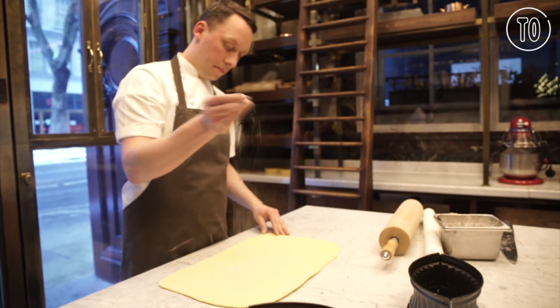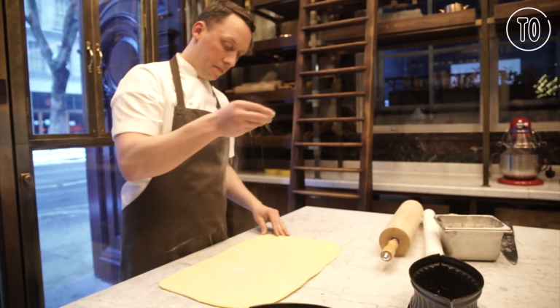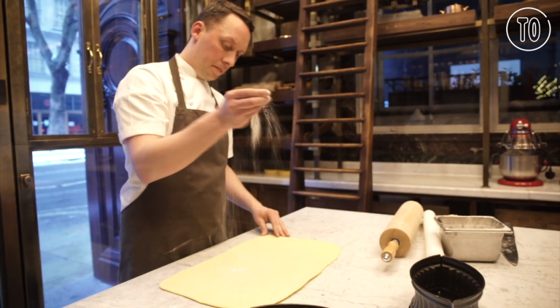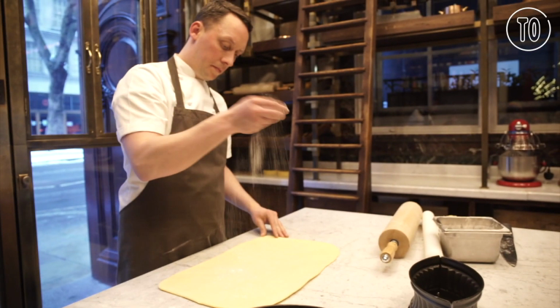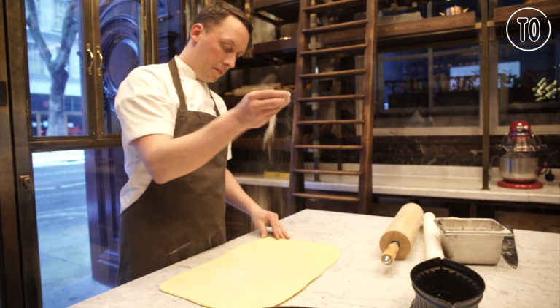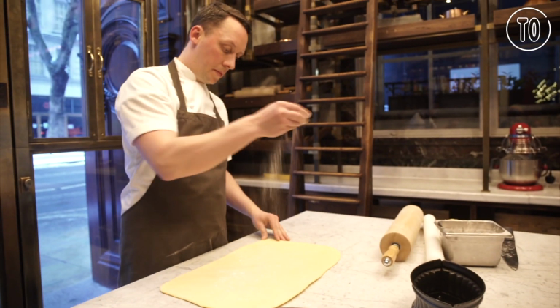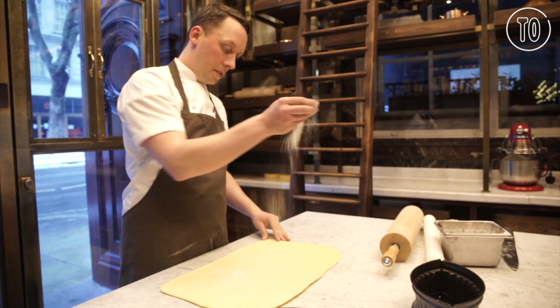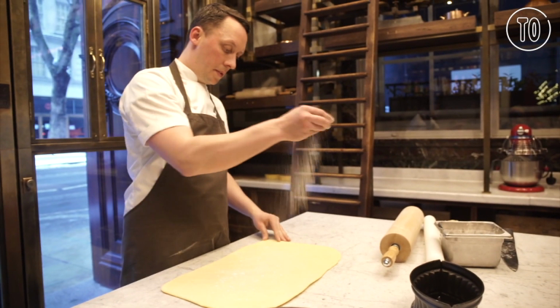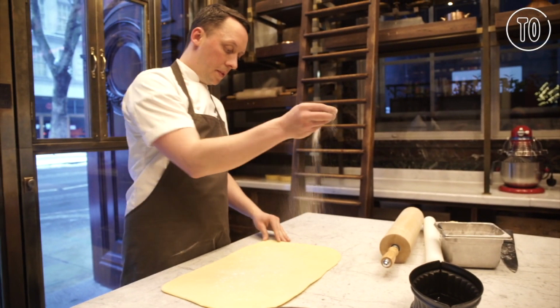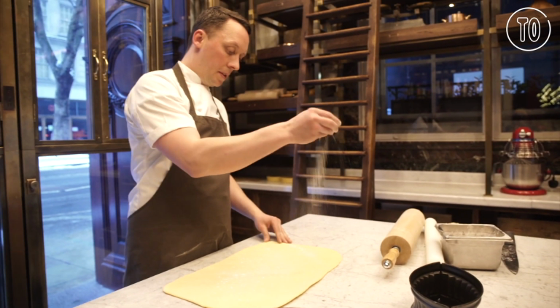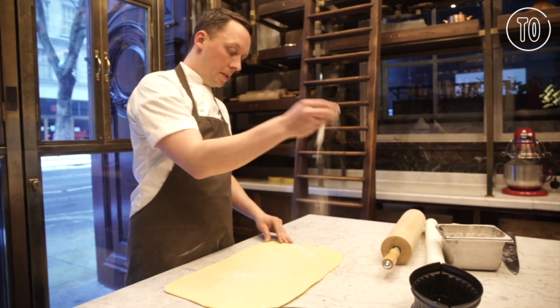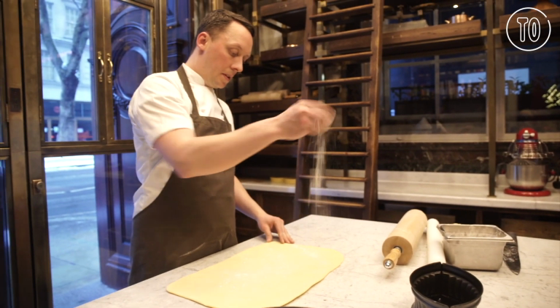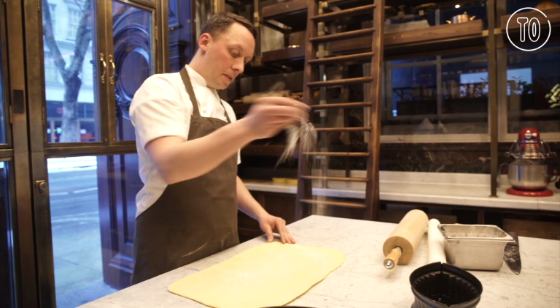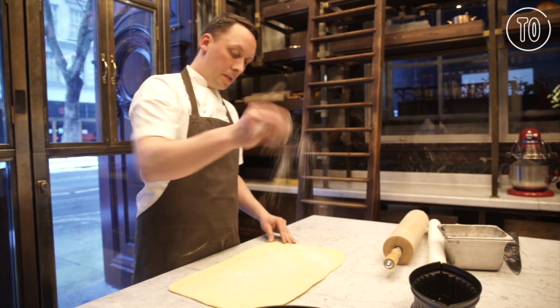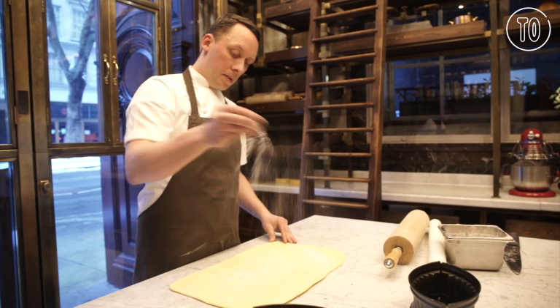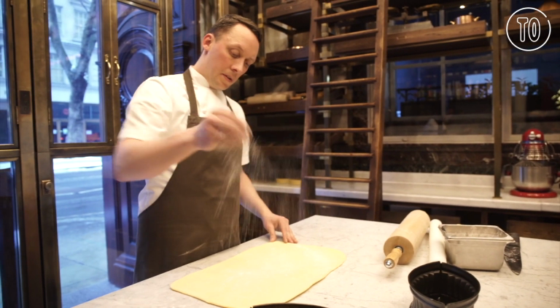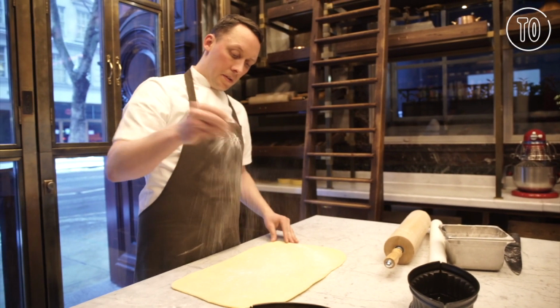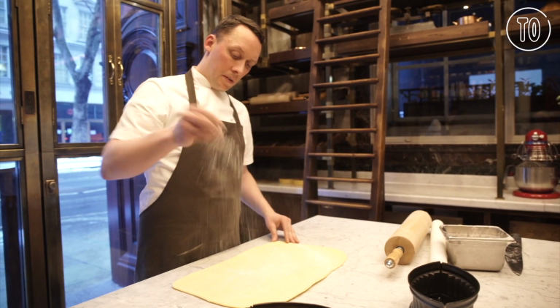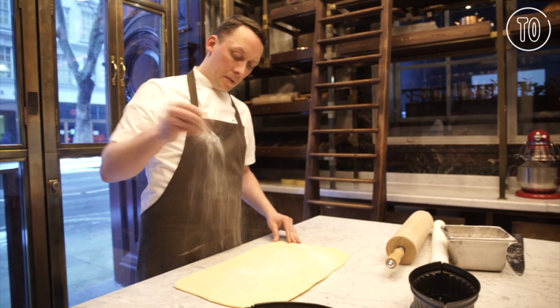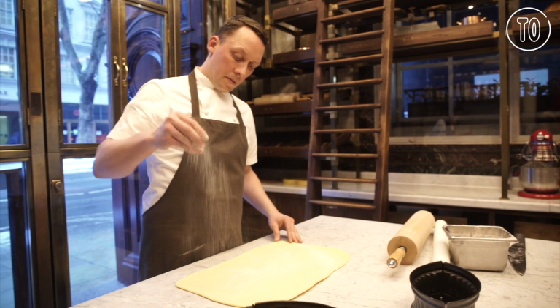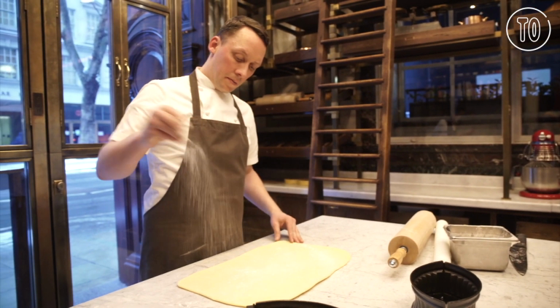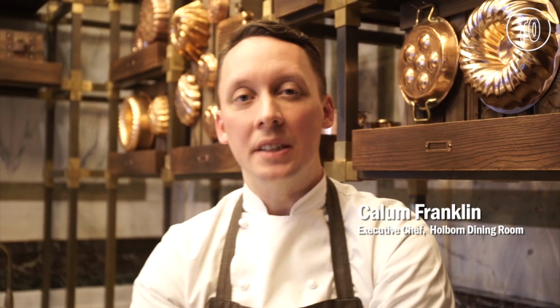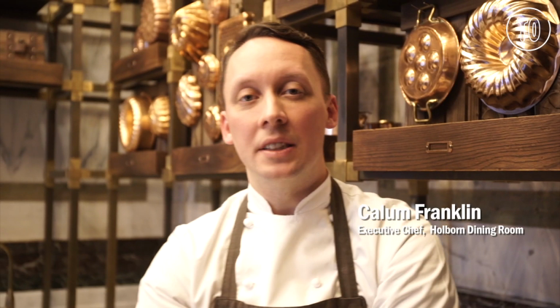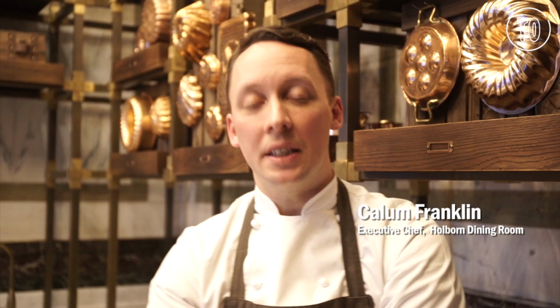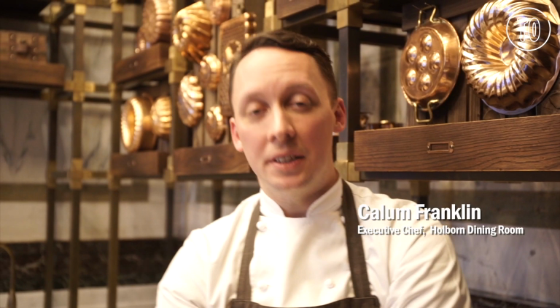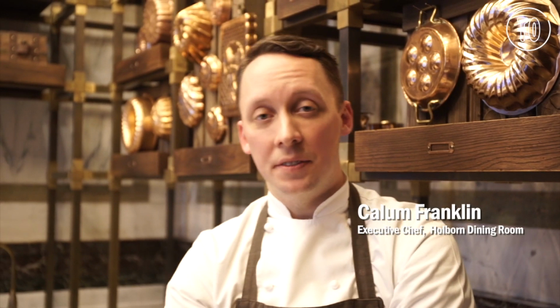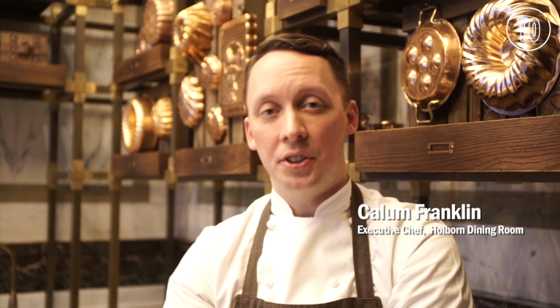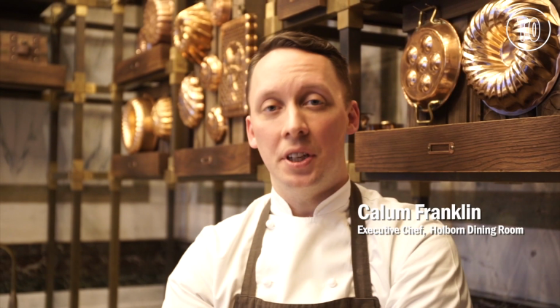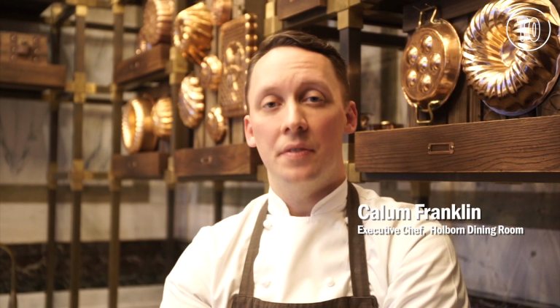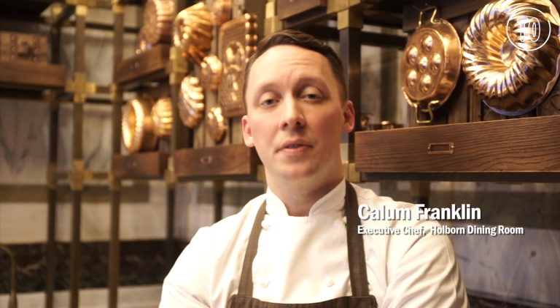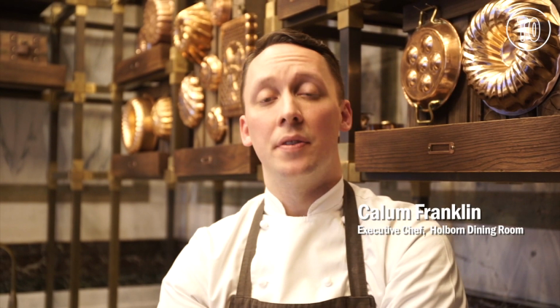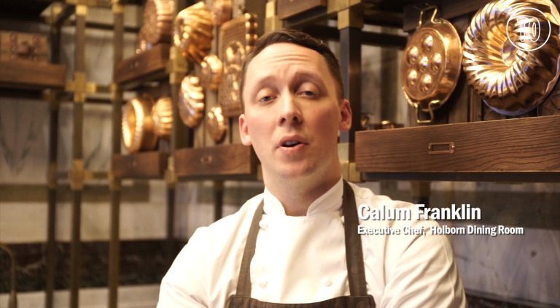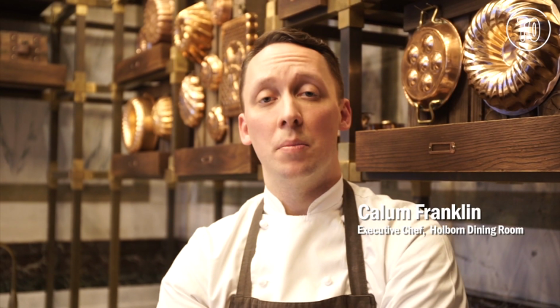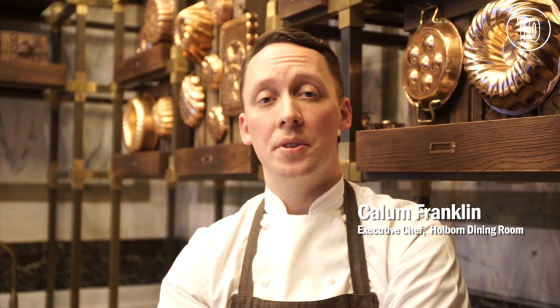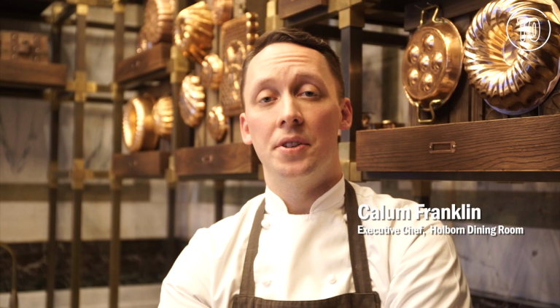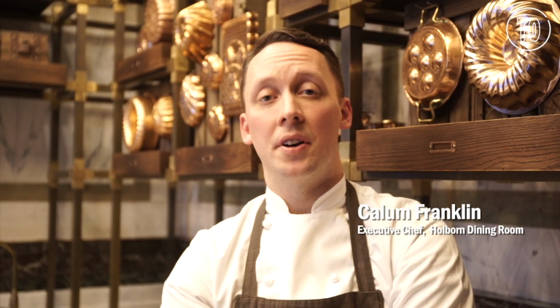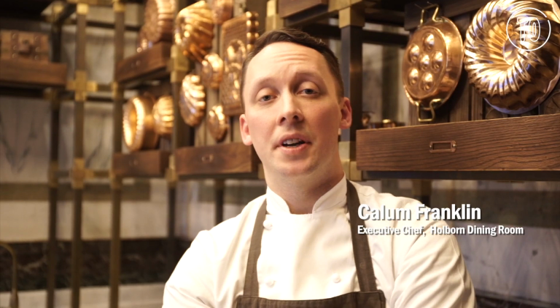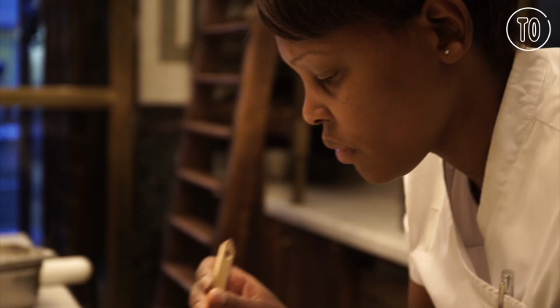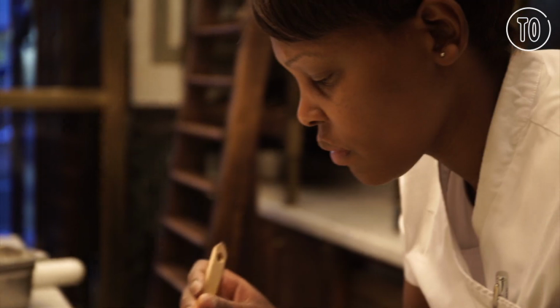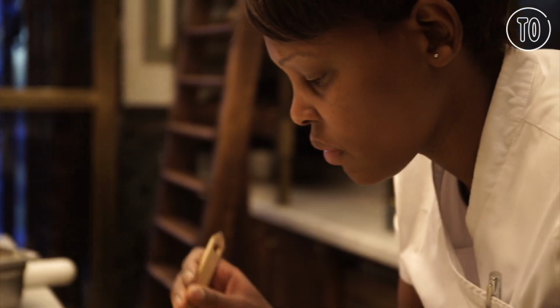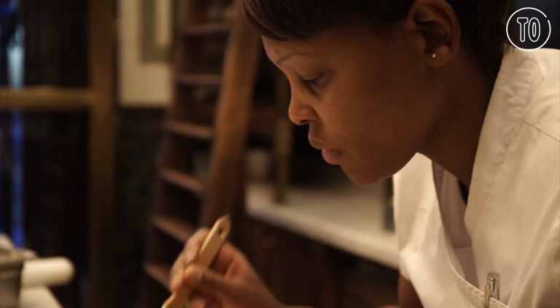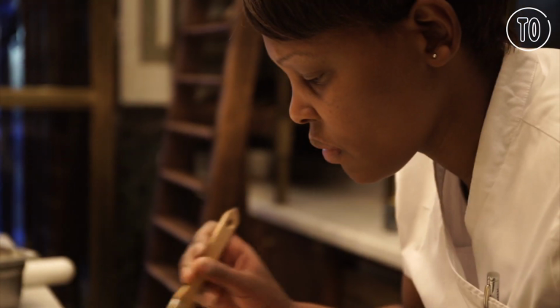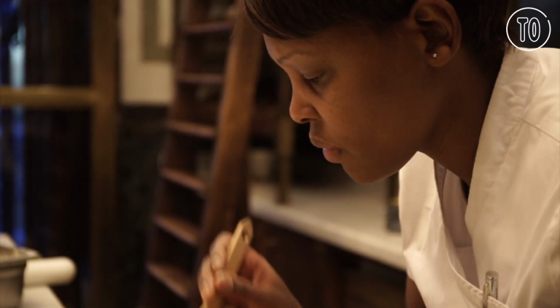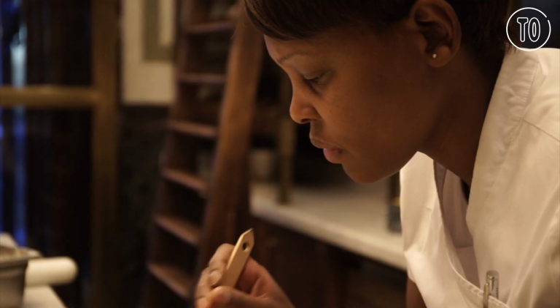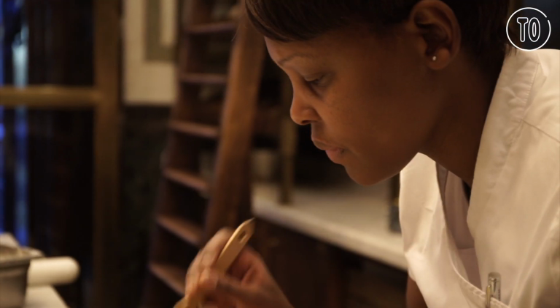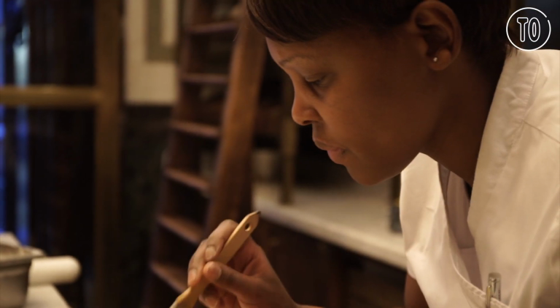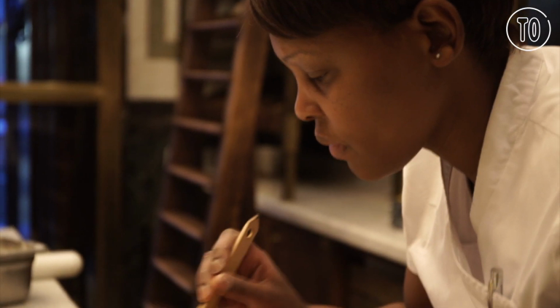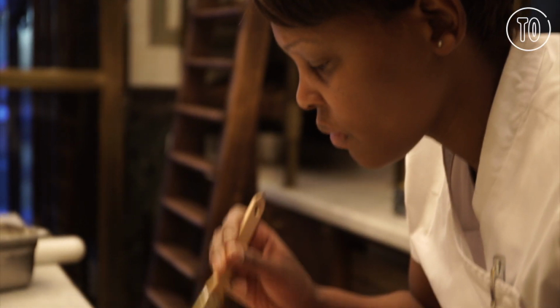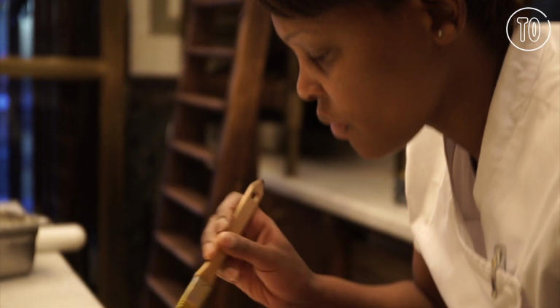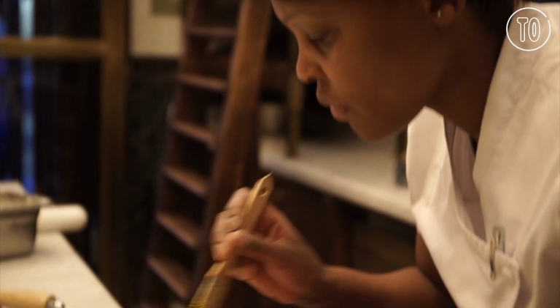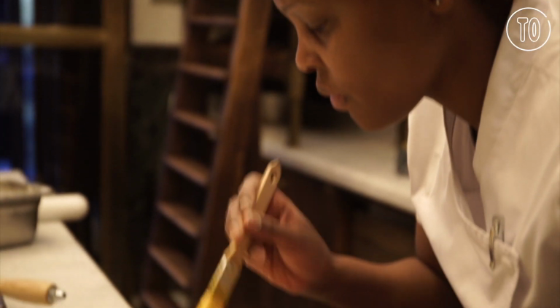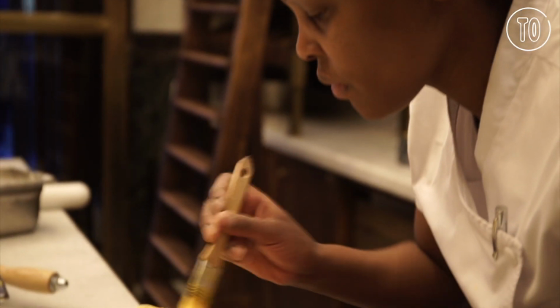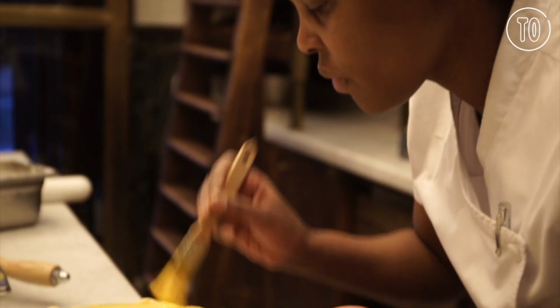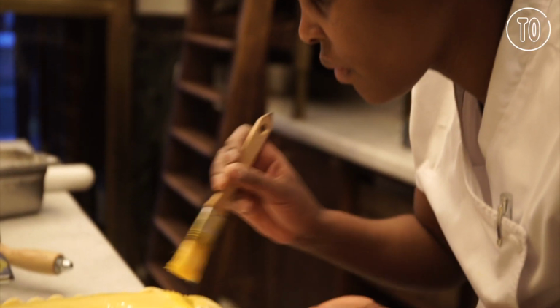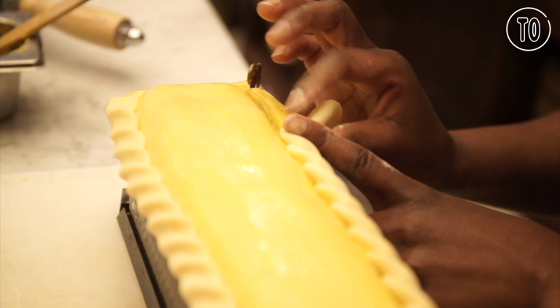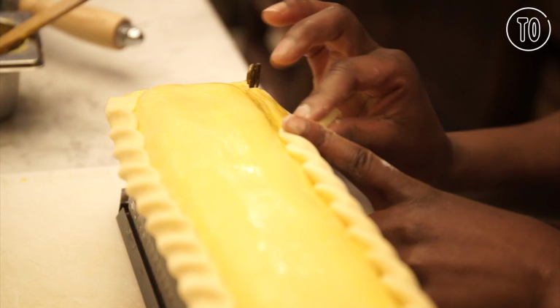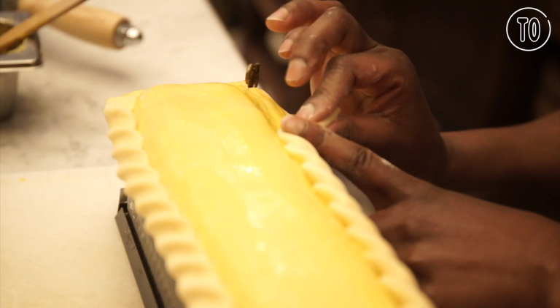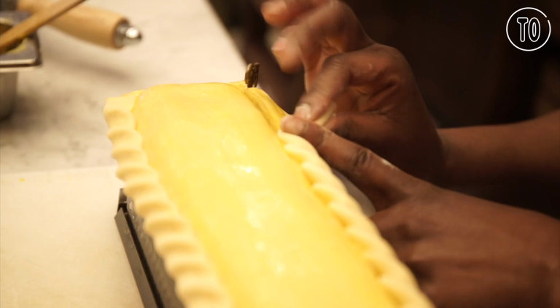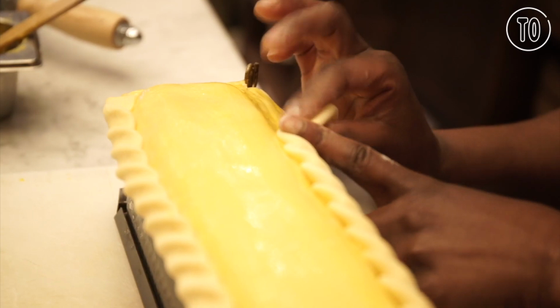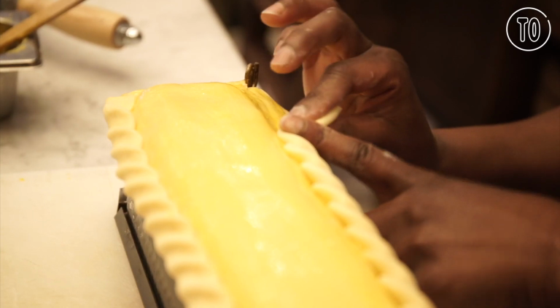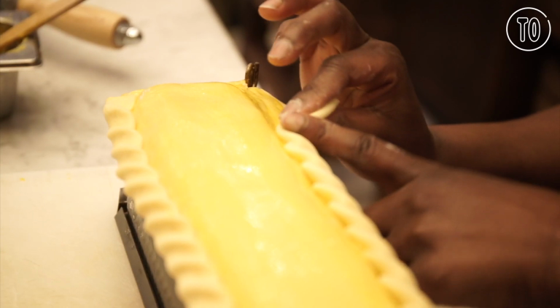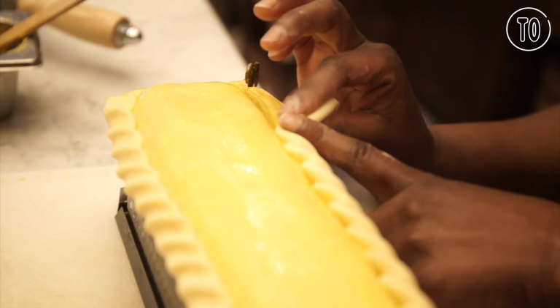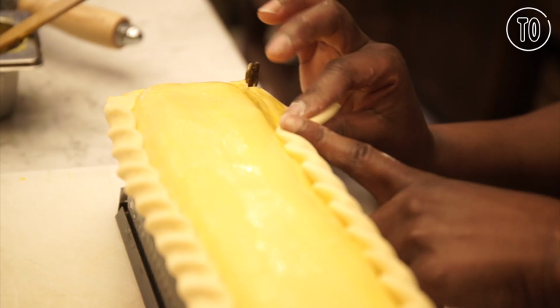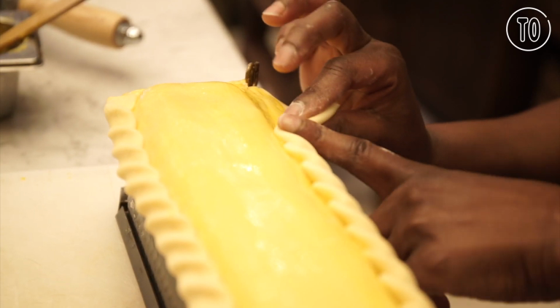Hi, I'm Callum Franklin. I'm the executive chef of Holborn Dining Room and we are here in the pie room at the restaurant.